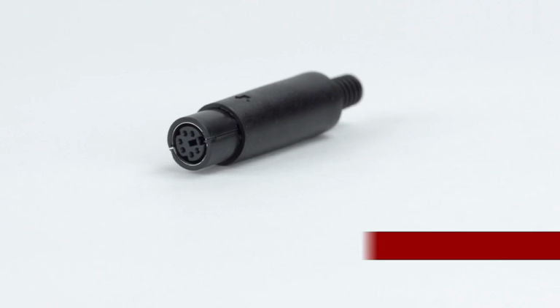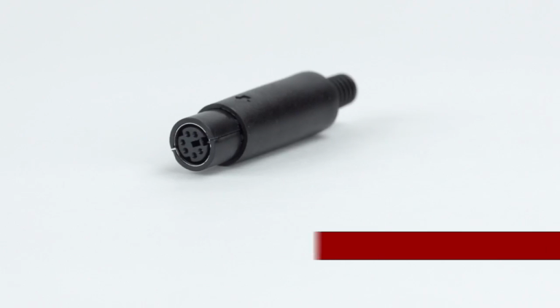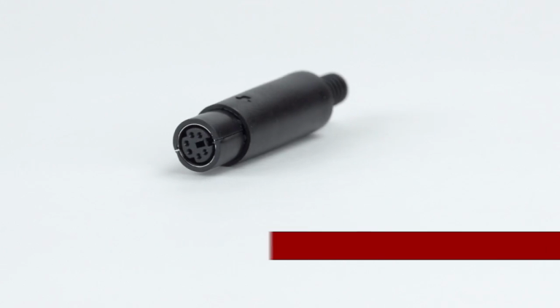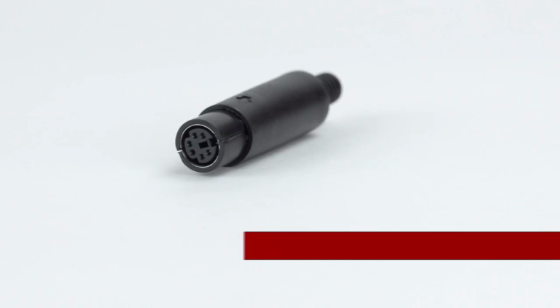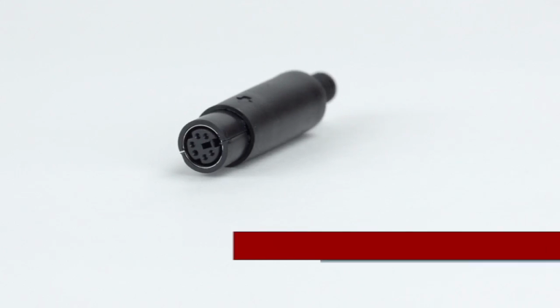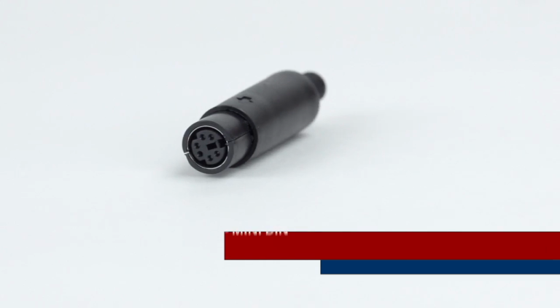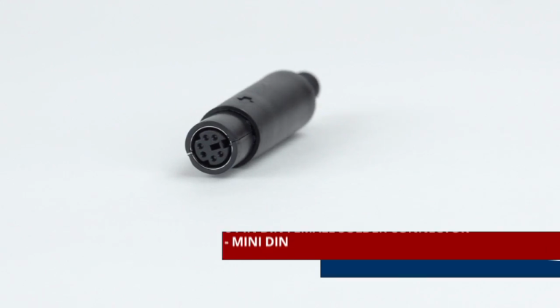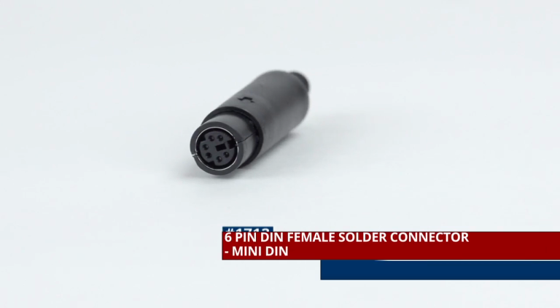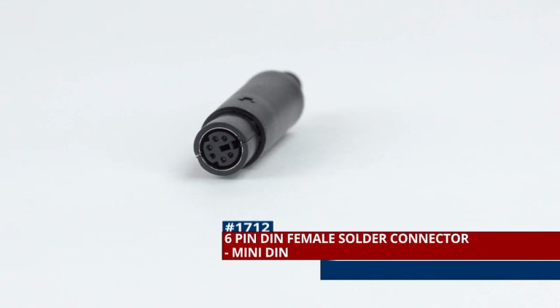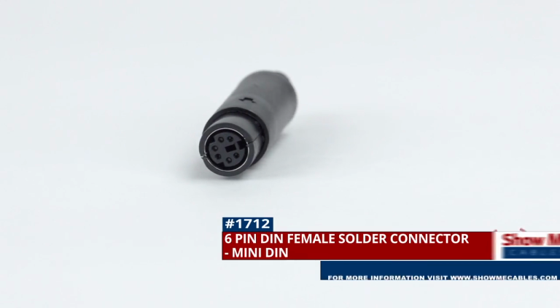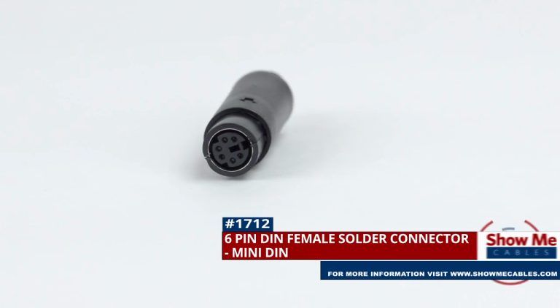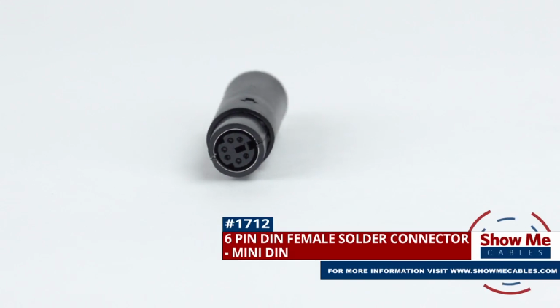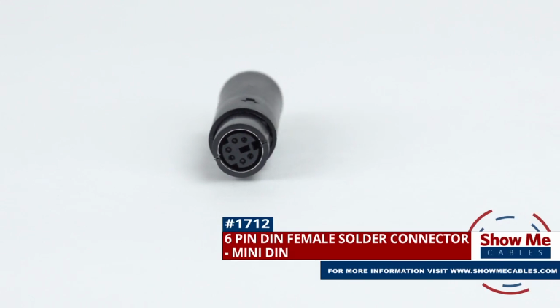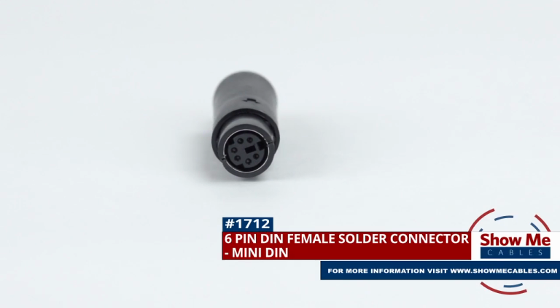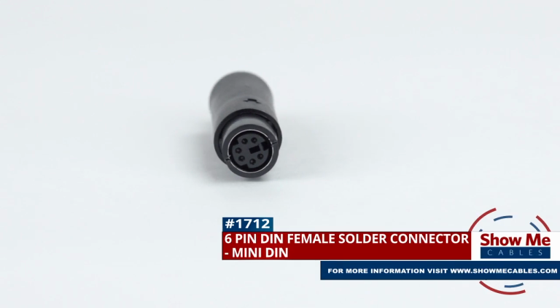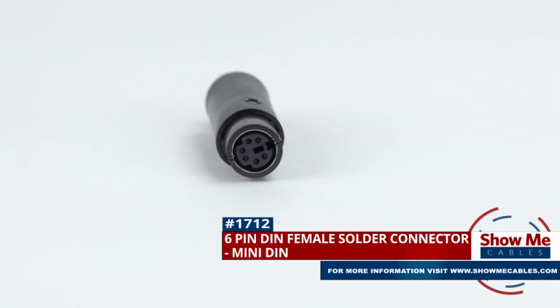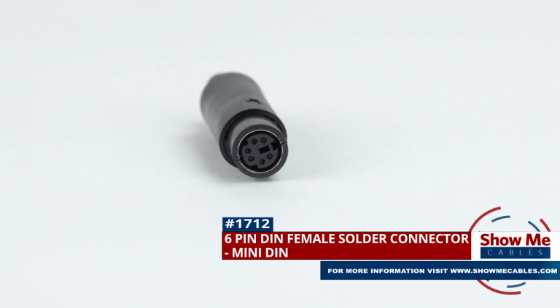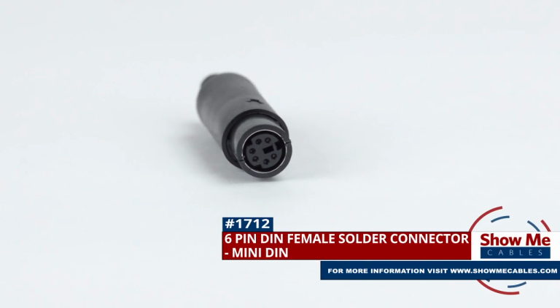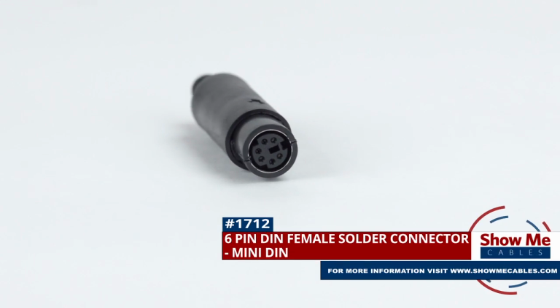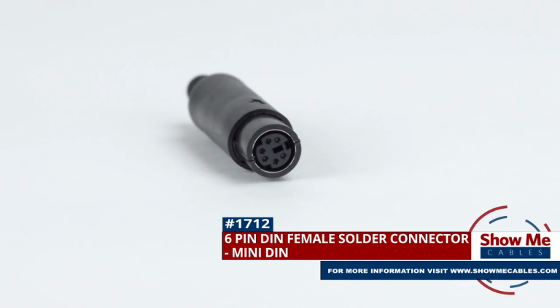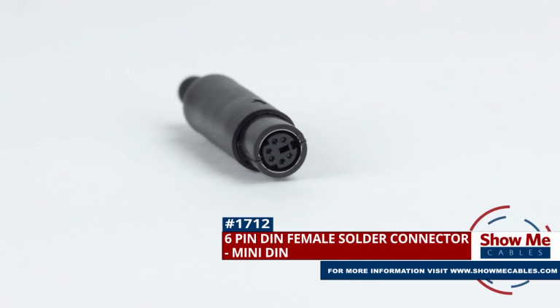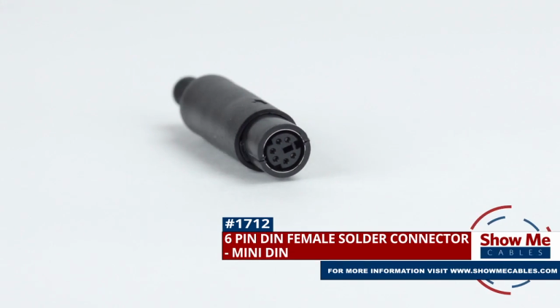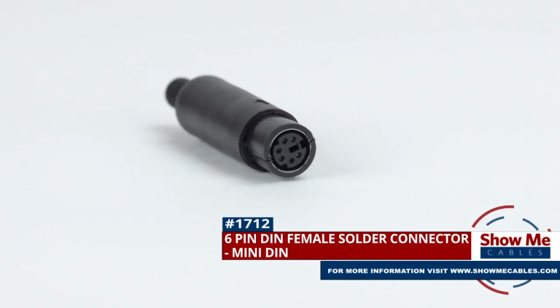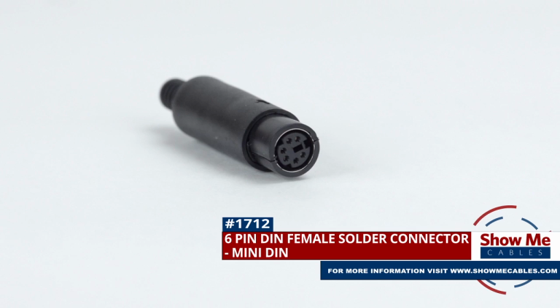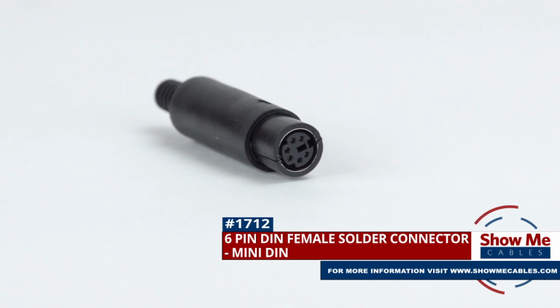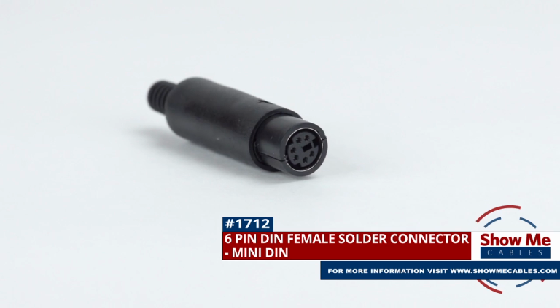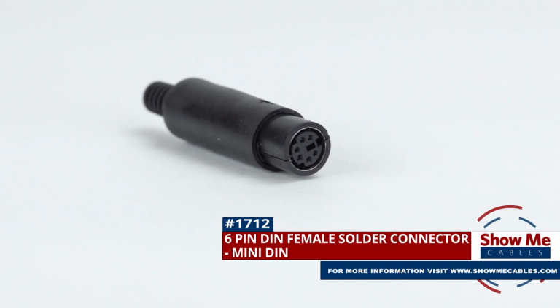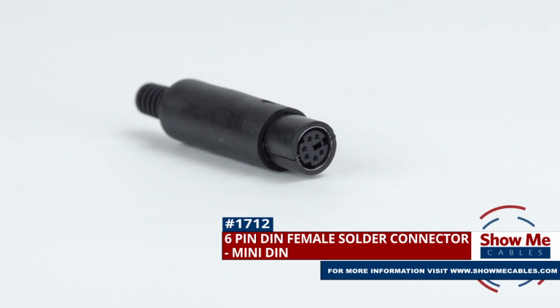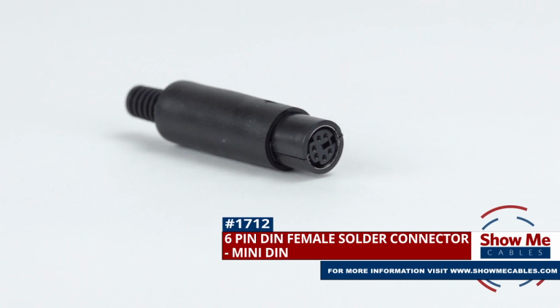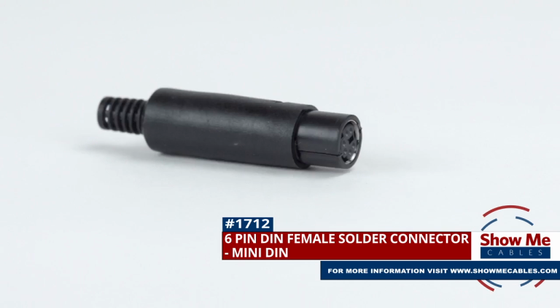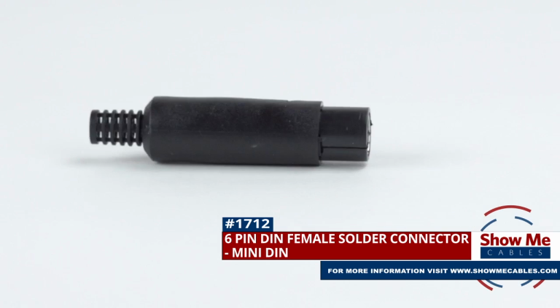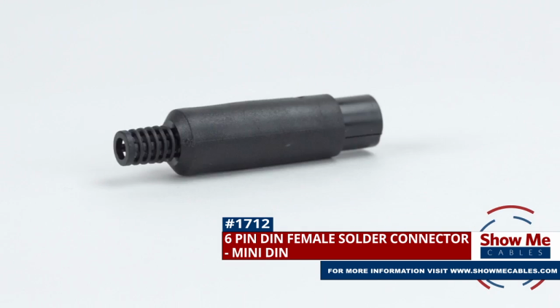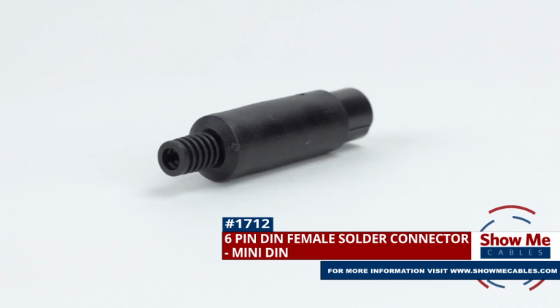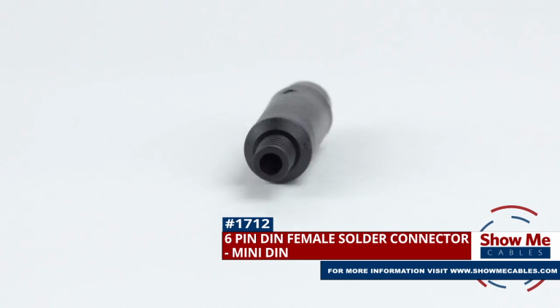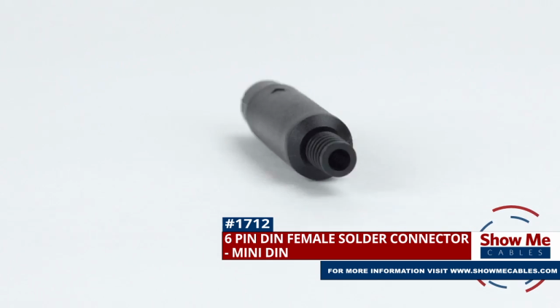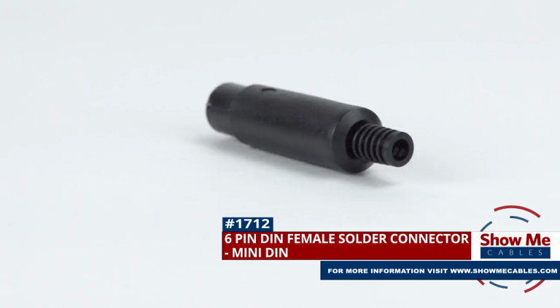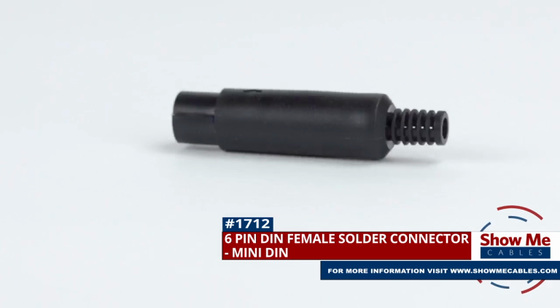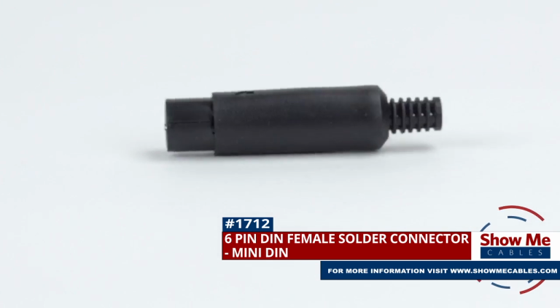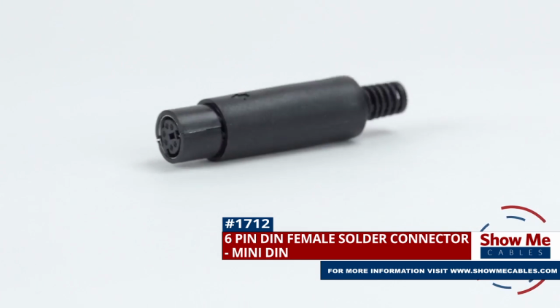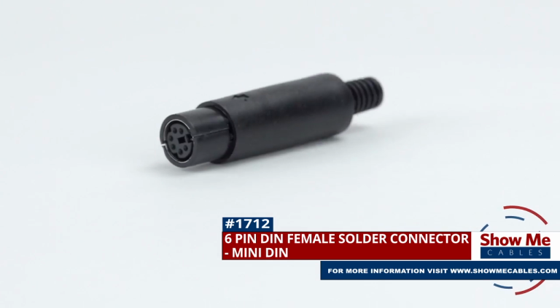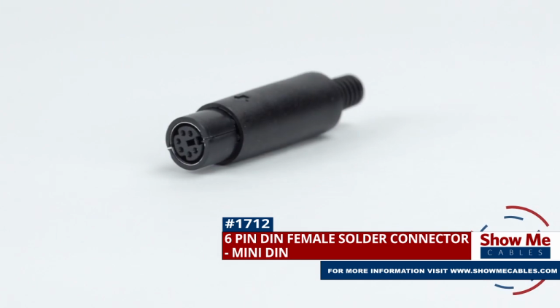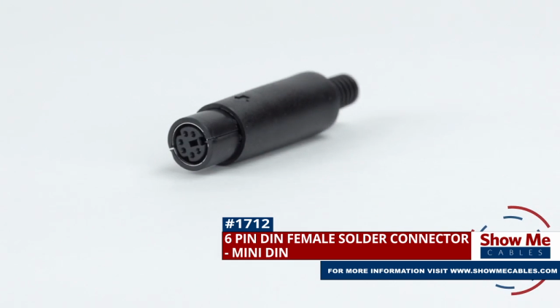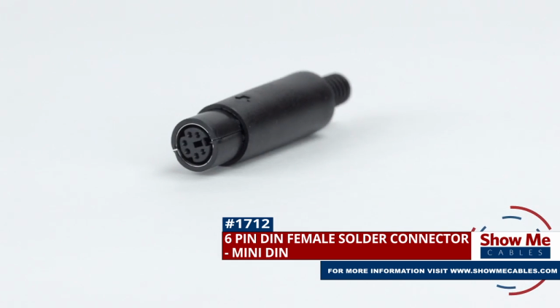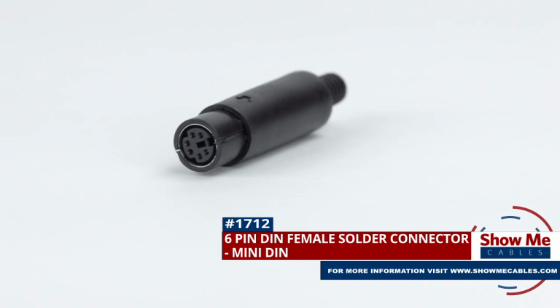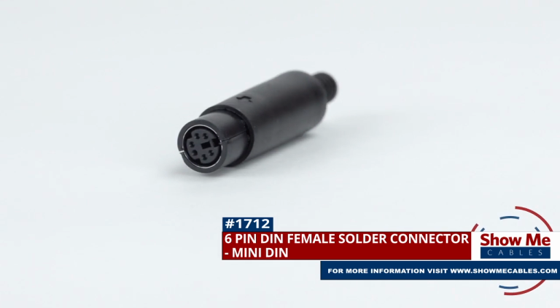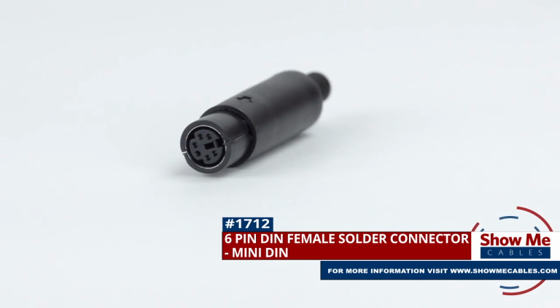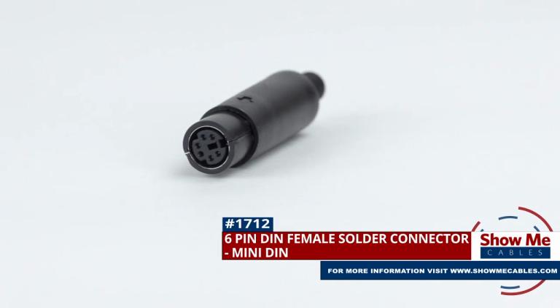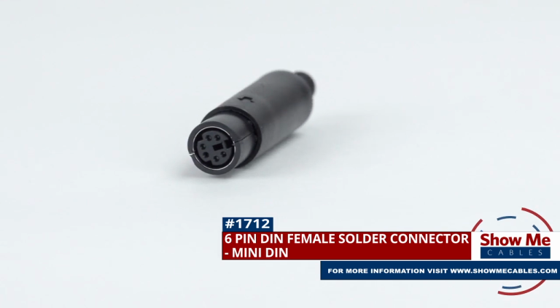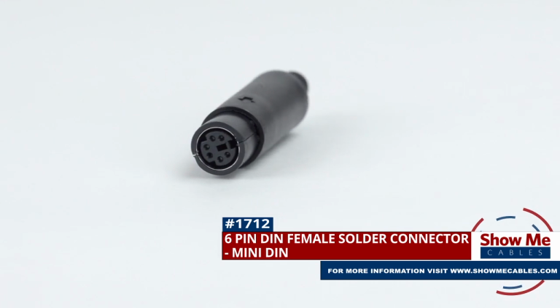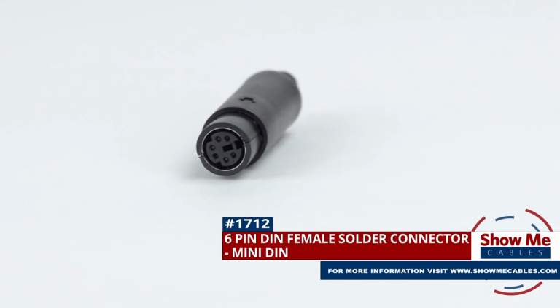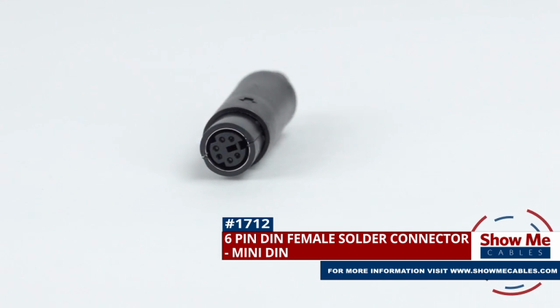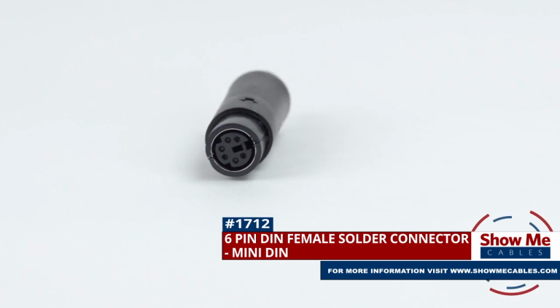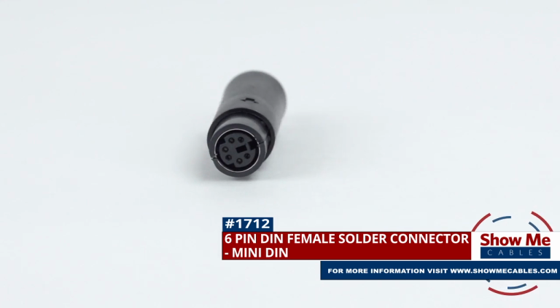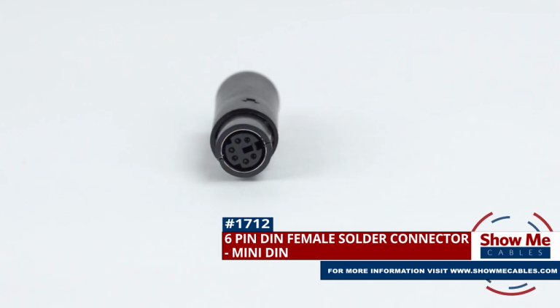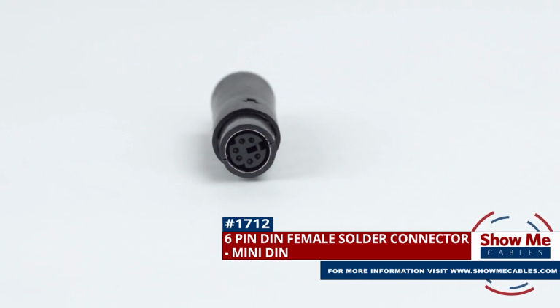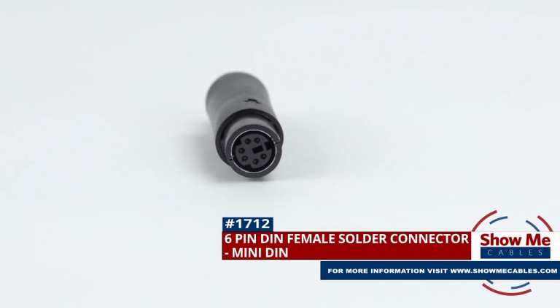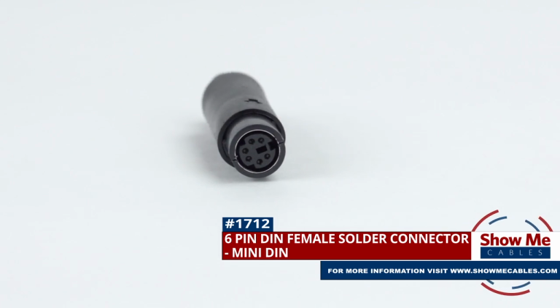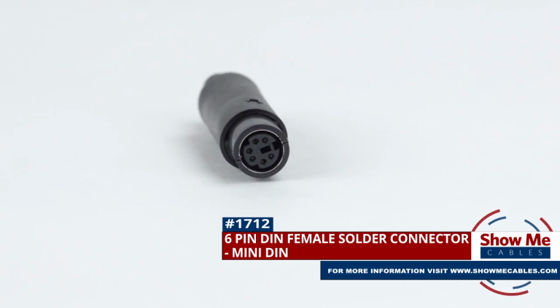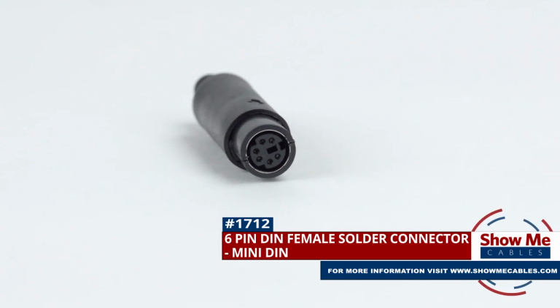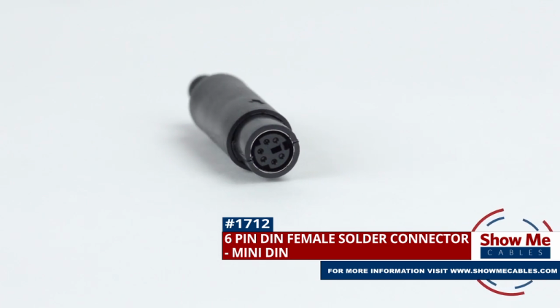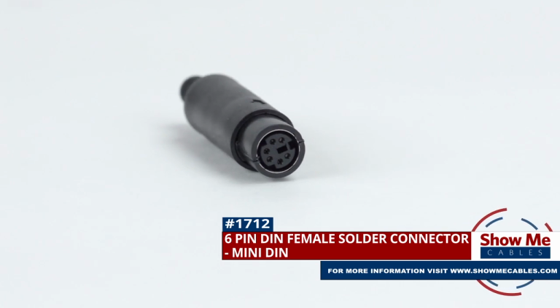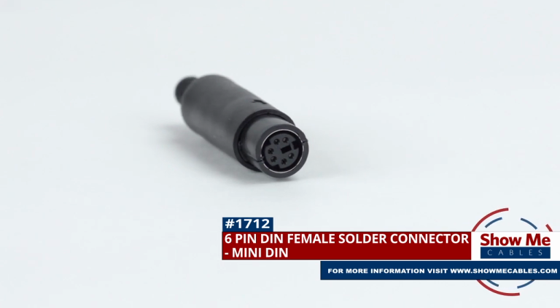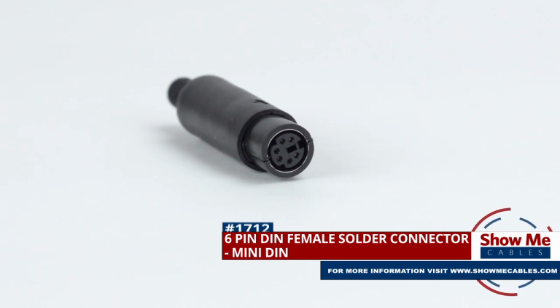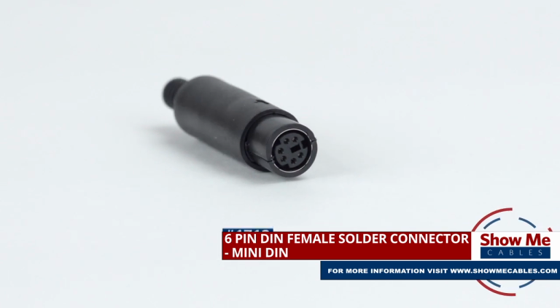This is the 6-pin Mini-DIN Female Solder Connector. To install, you will need the following items.